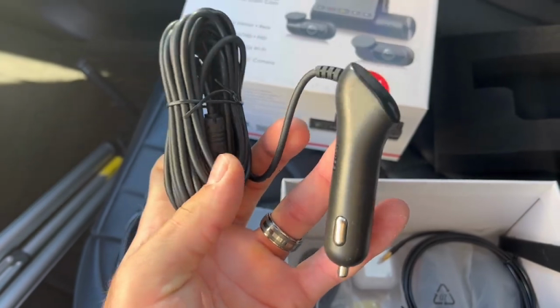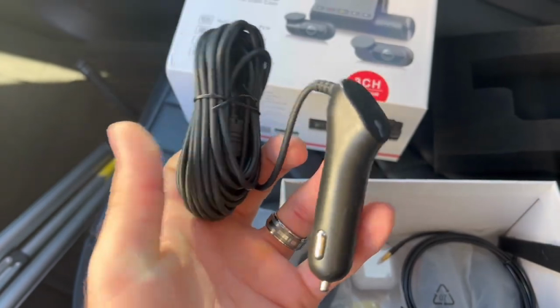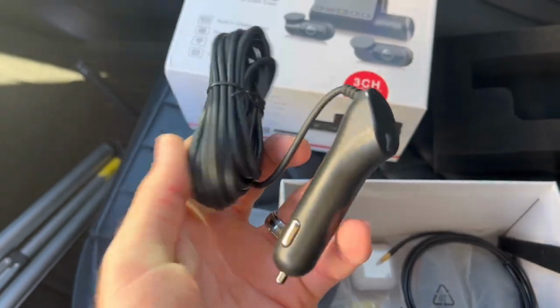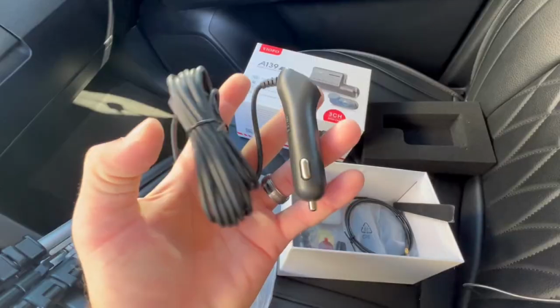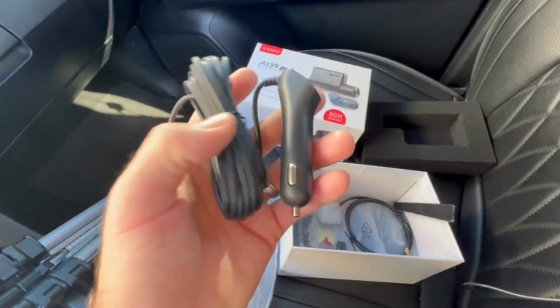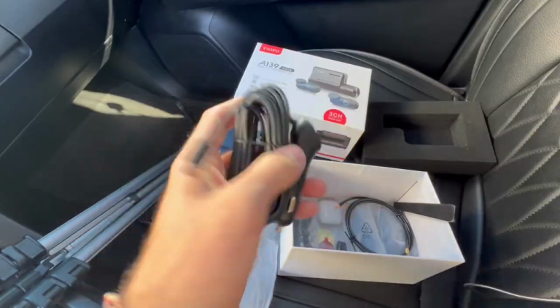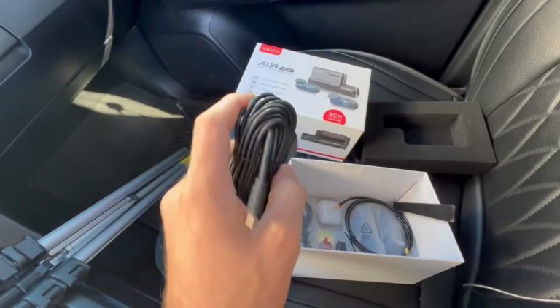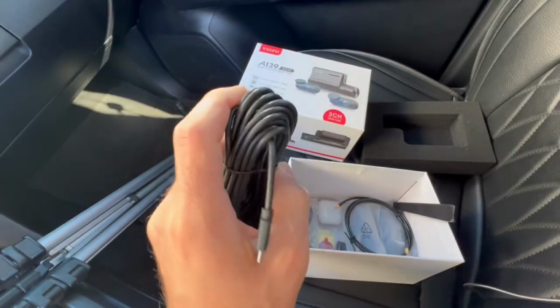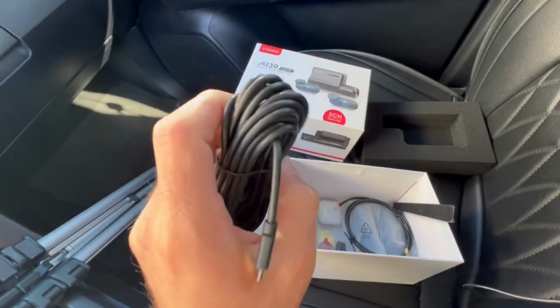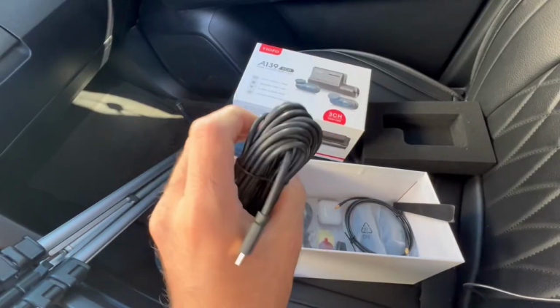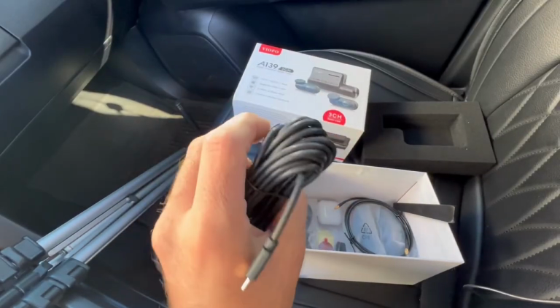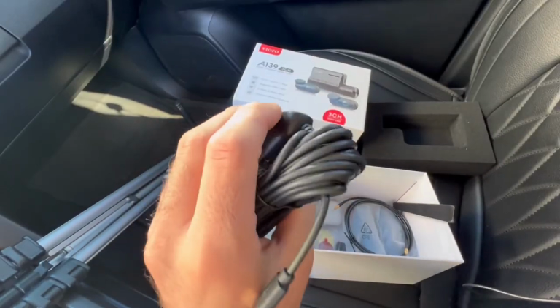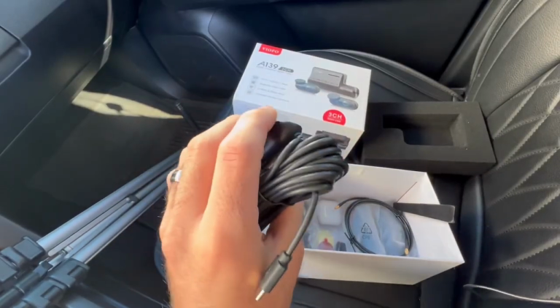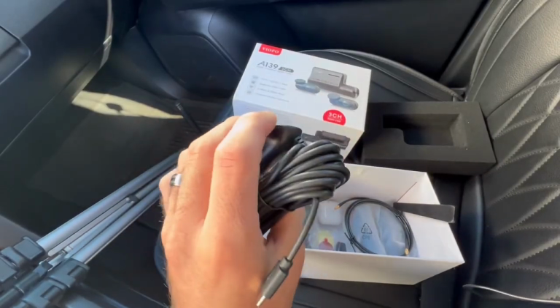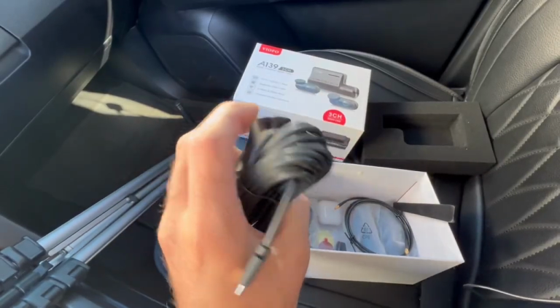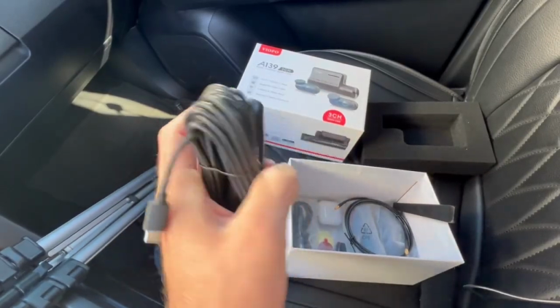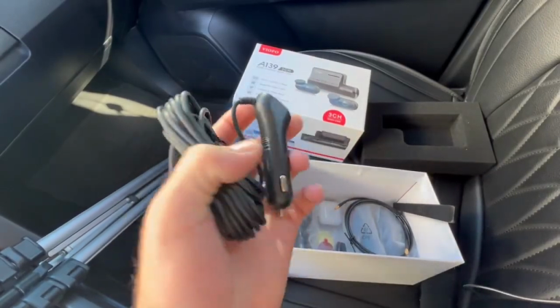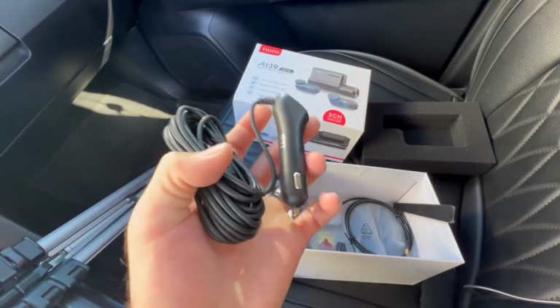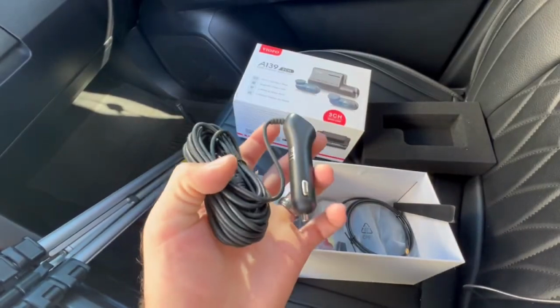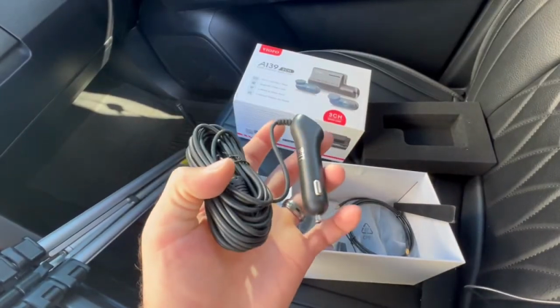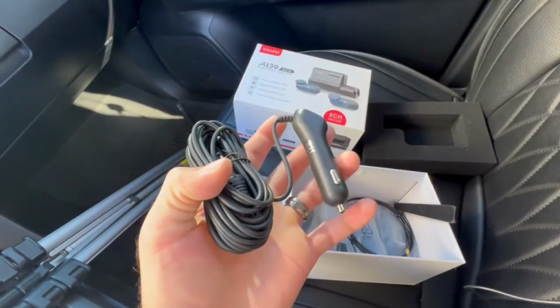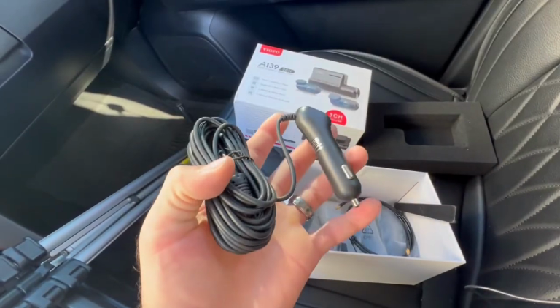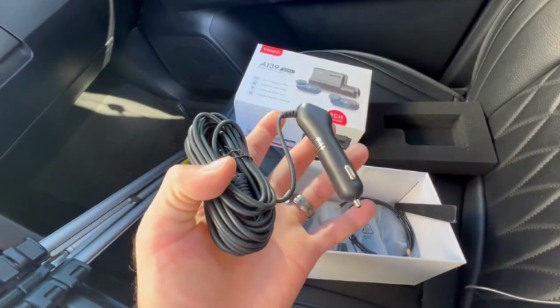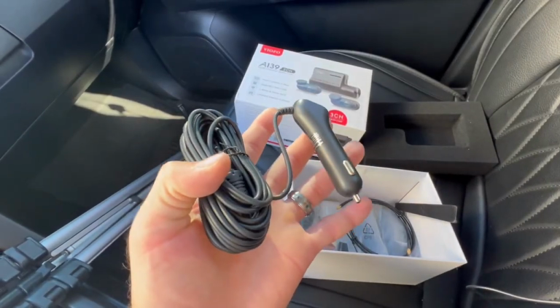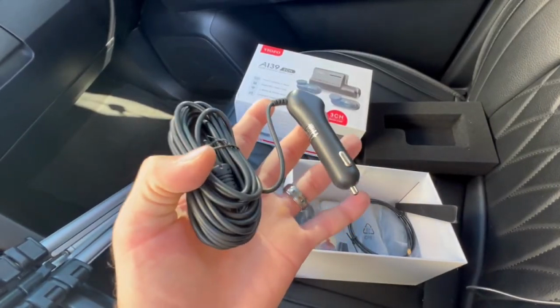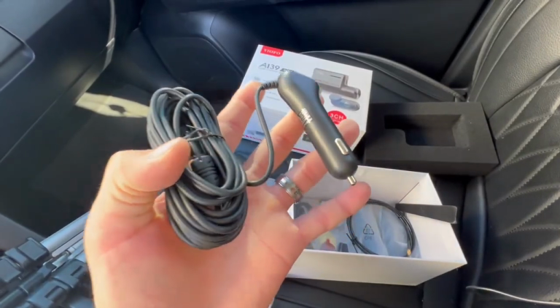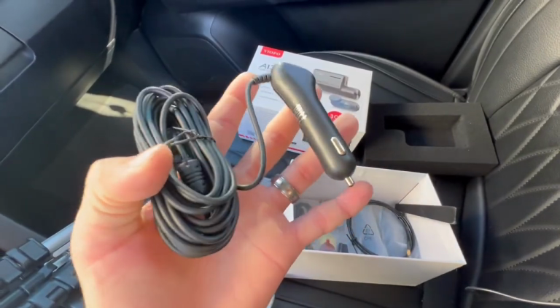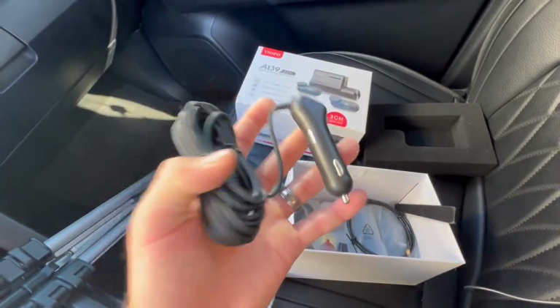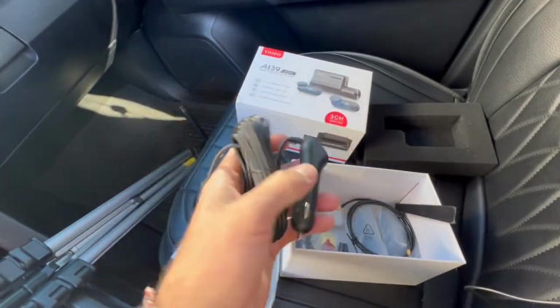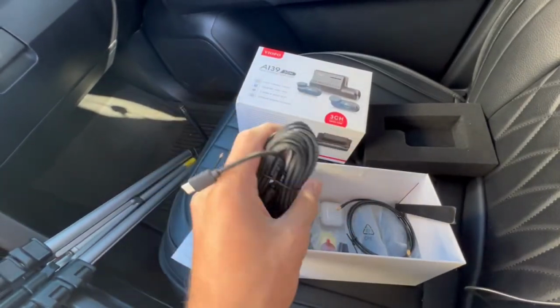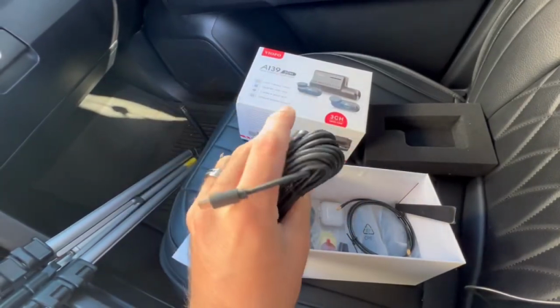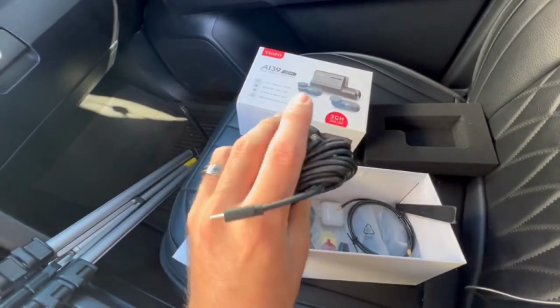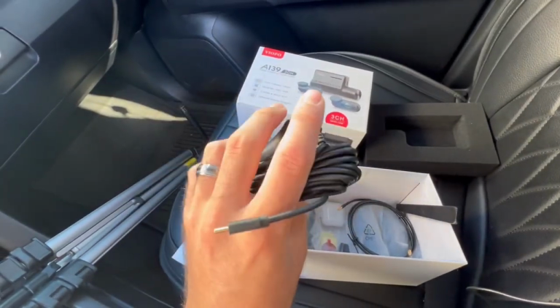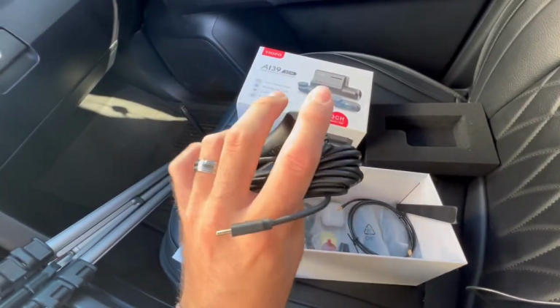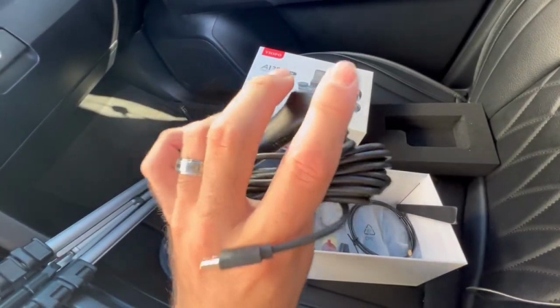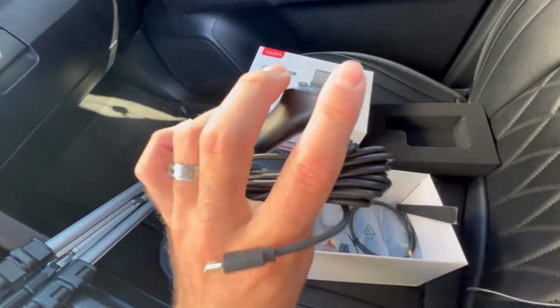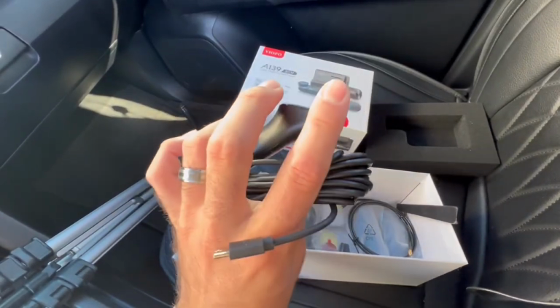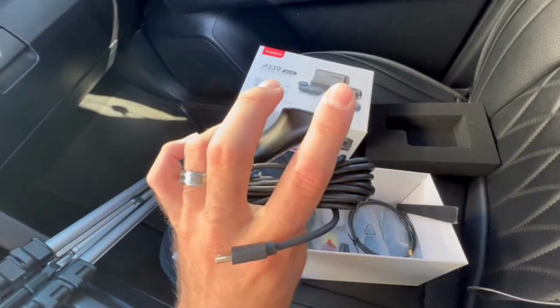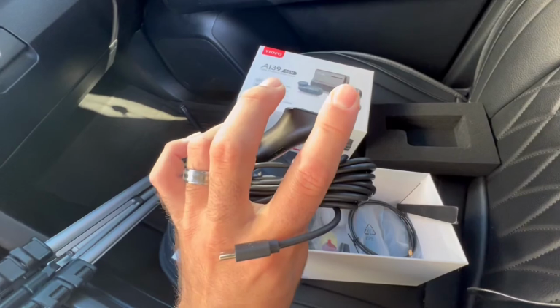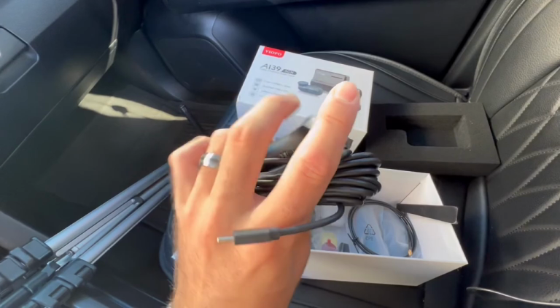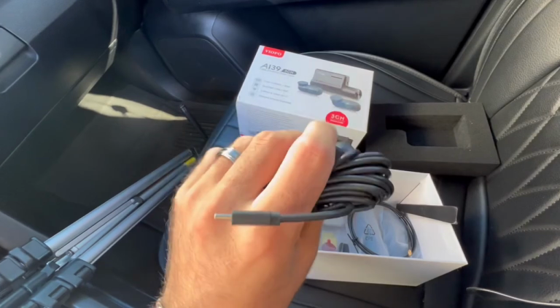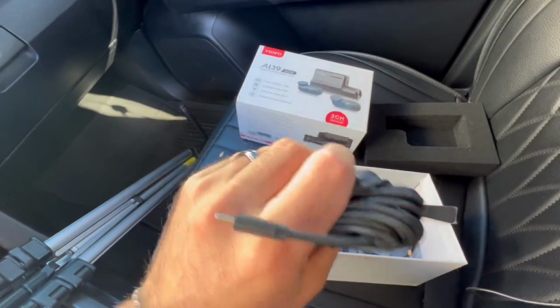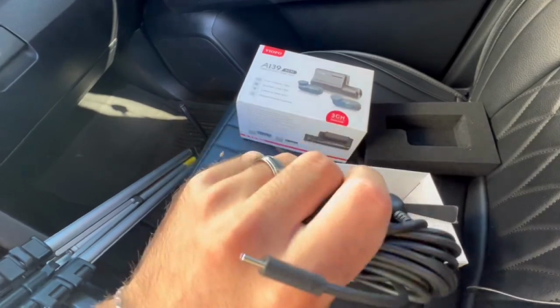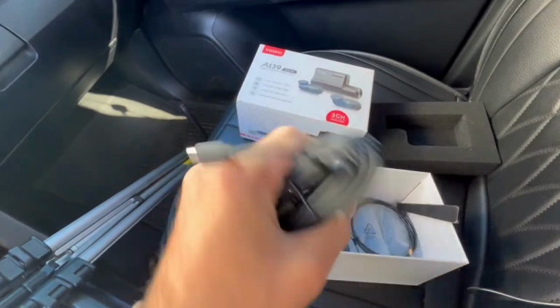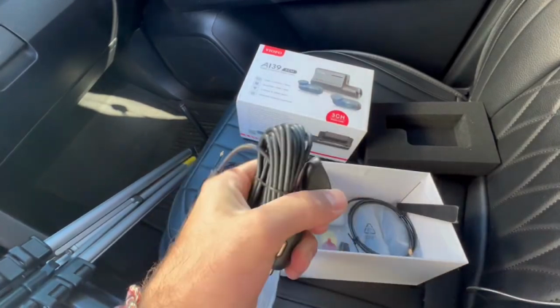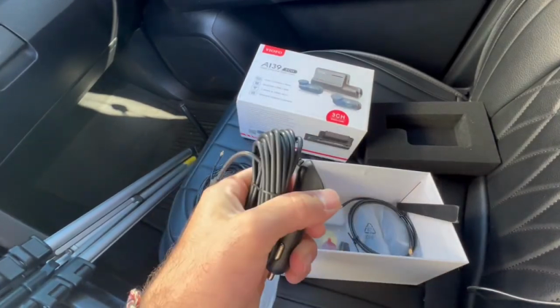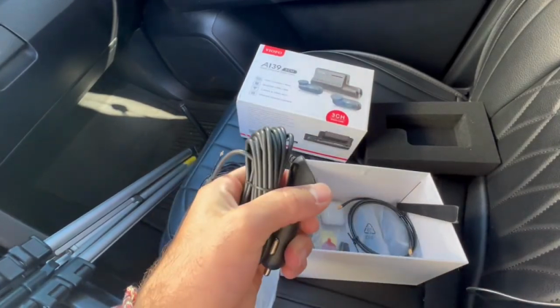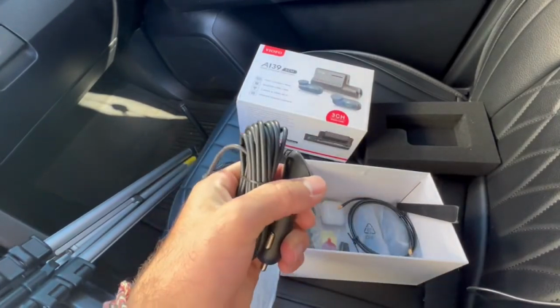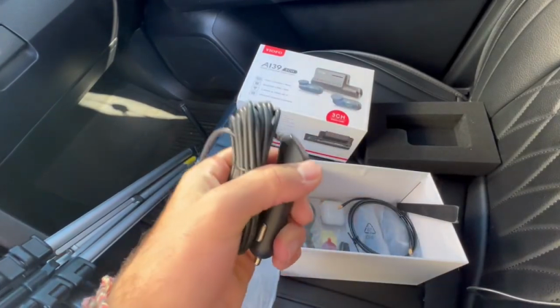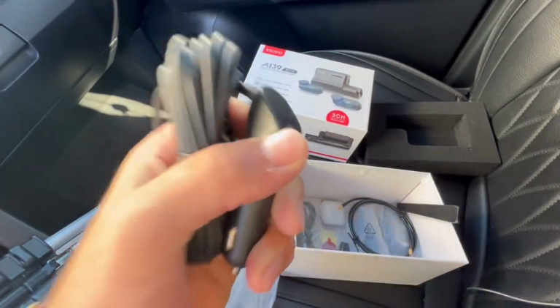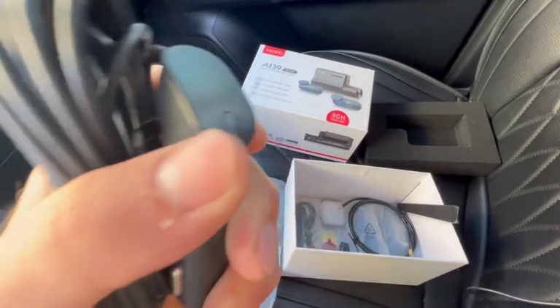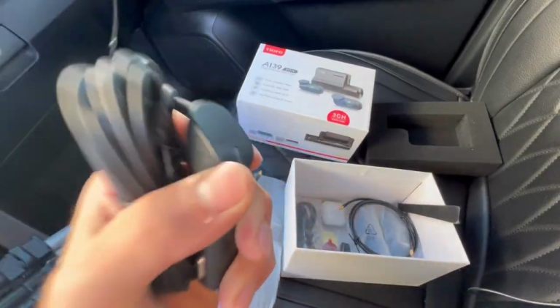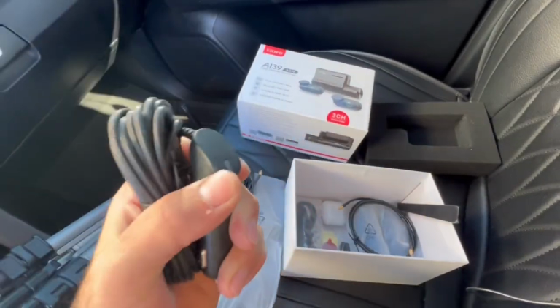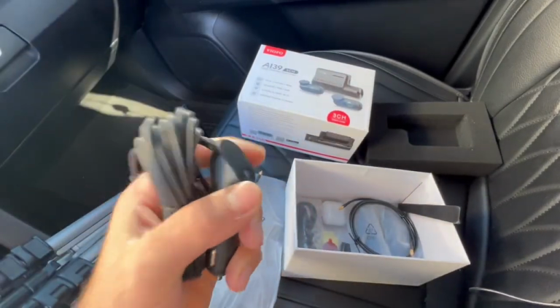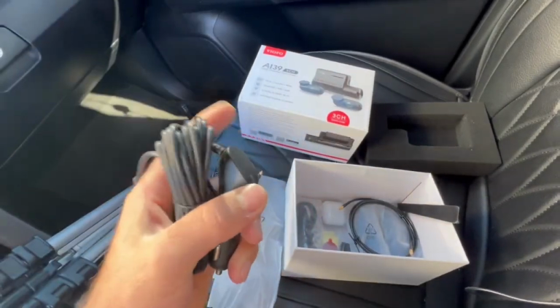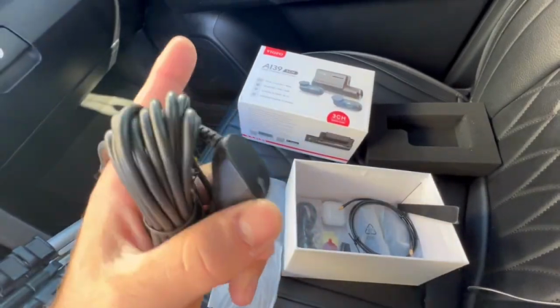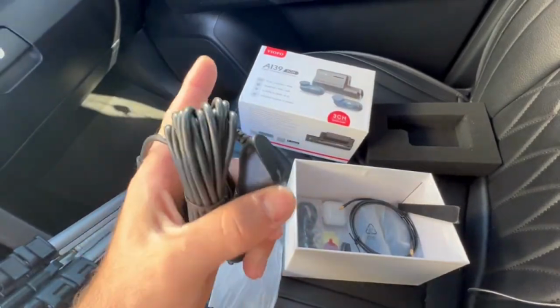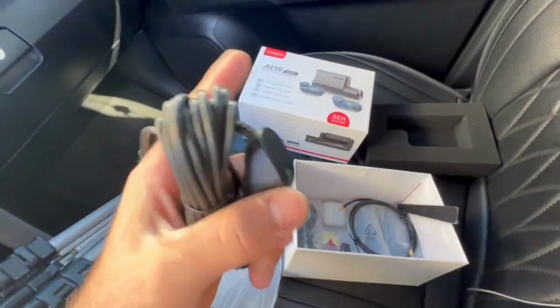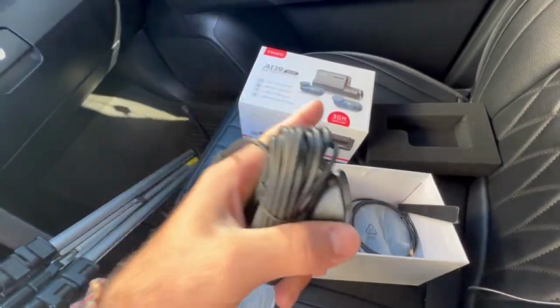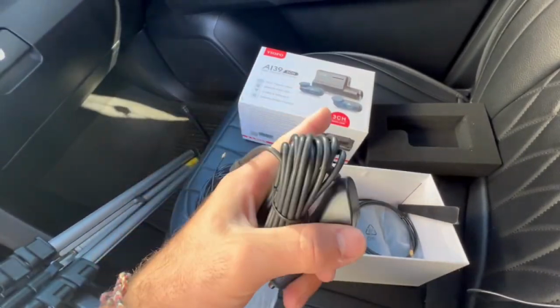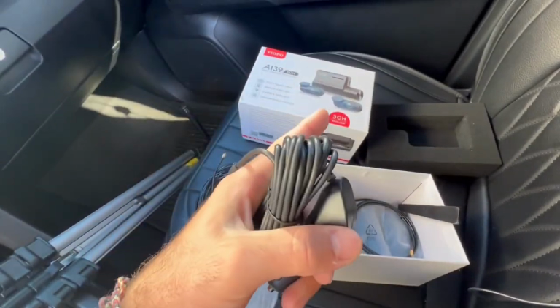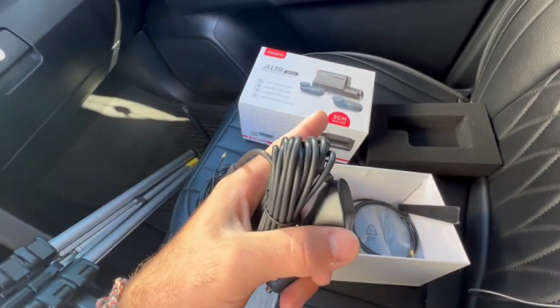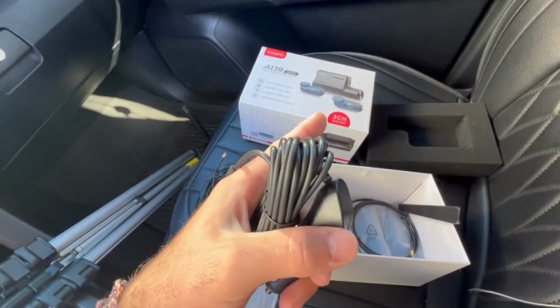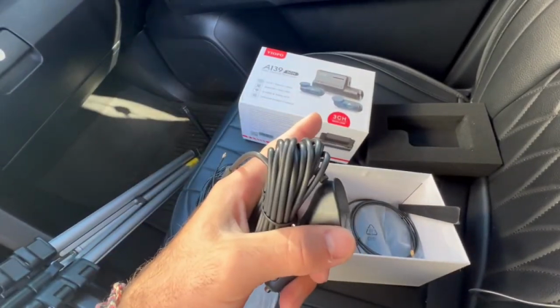You can actually order a separate wiring cable that wires straight to your fuse, so when you turn off the truck it can still be recording for you.